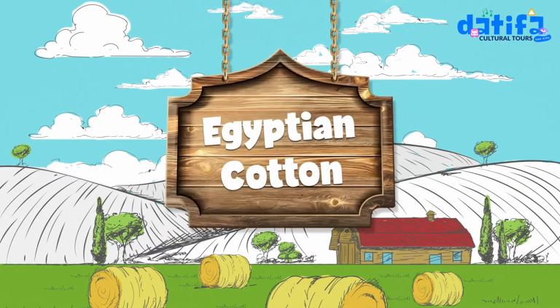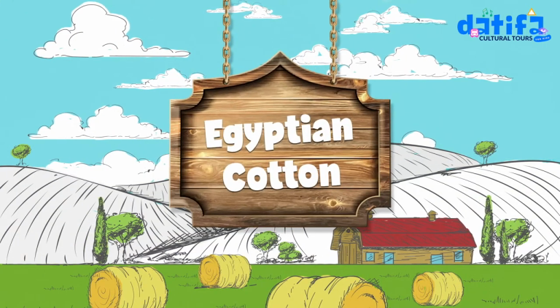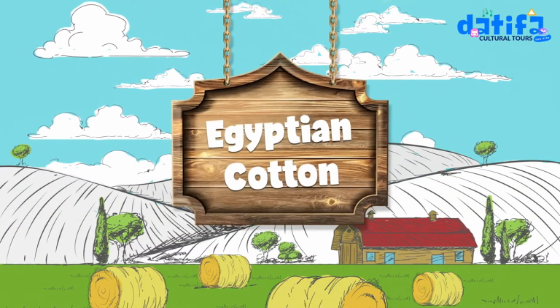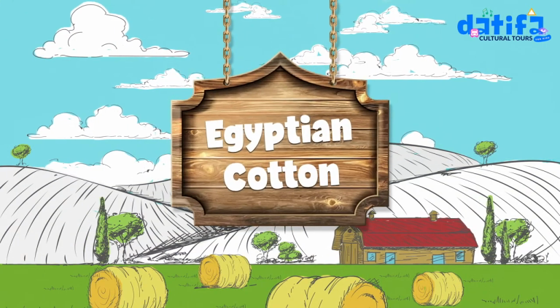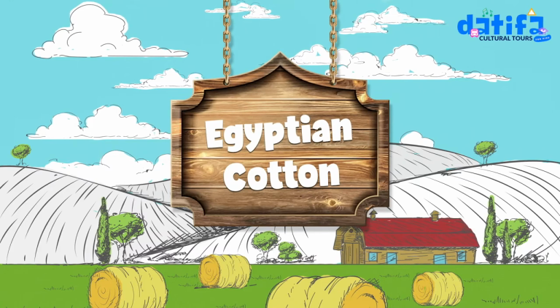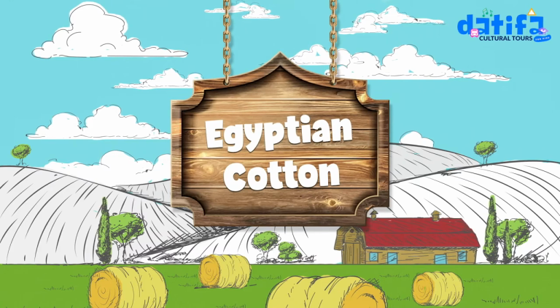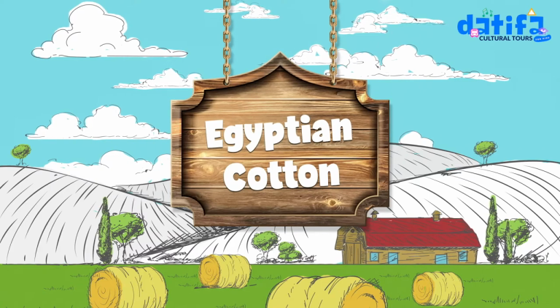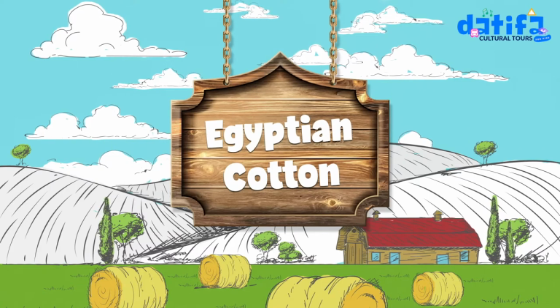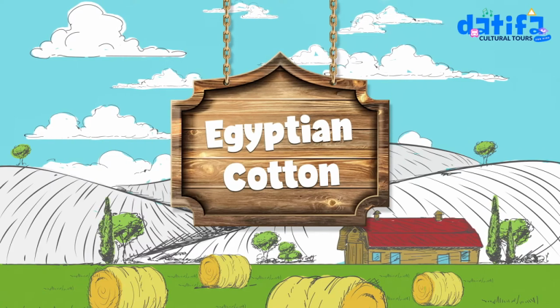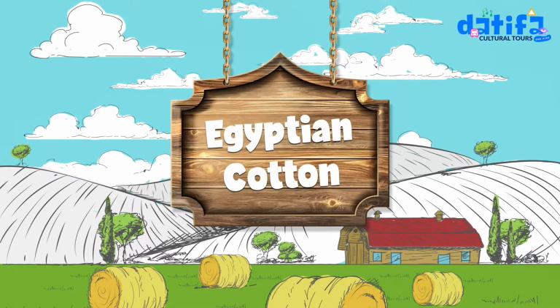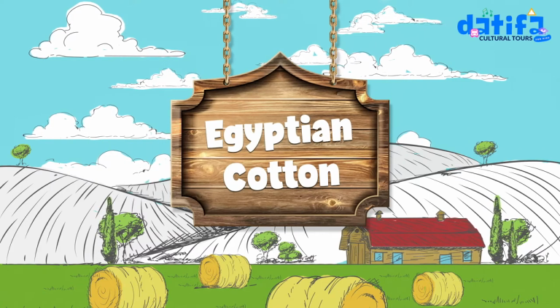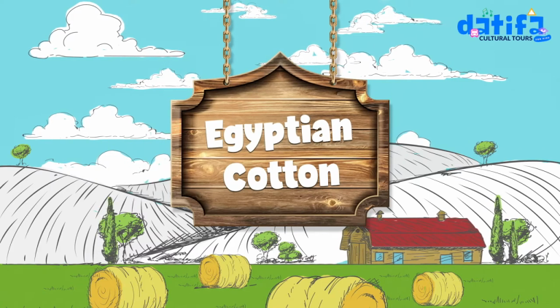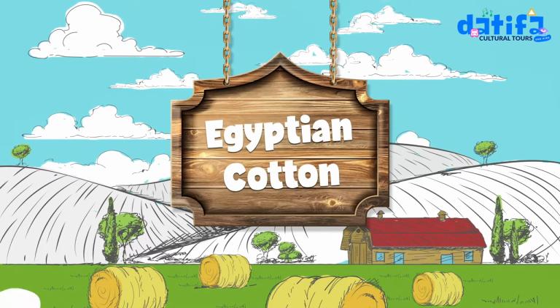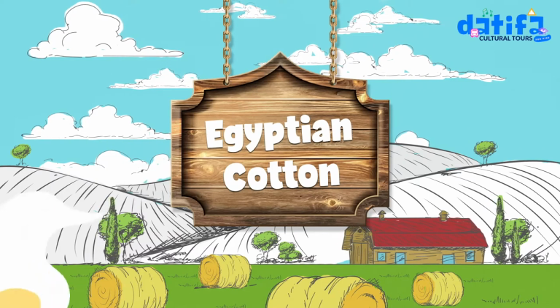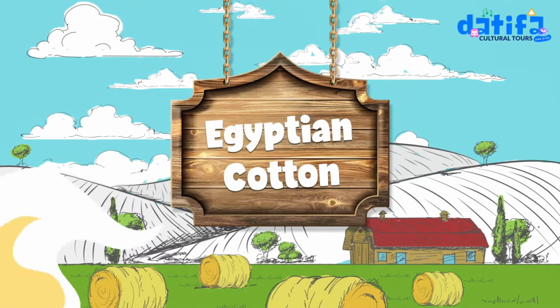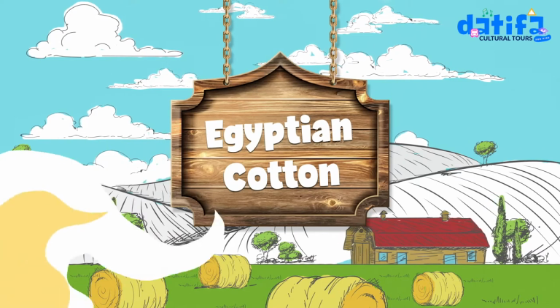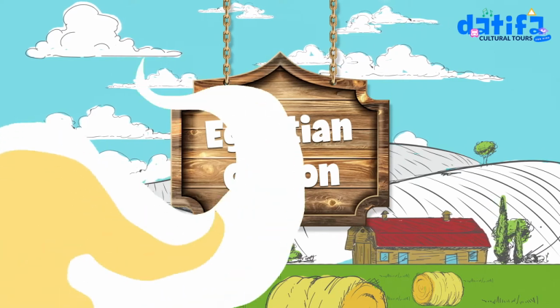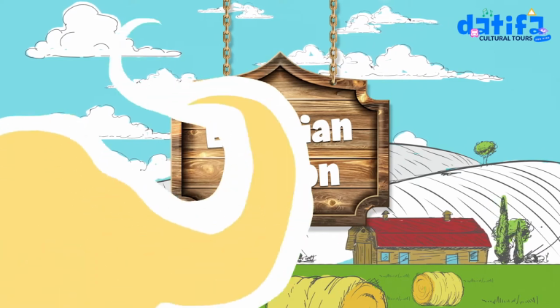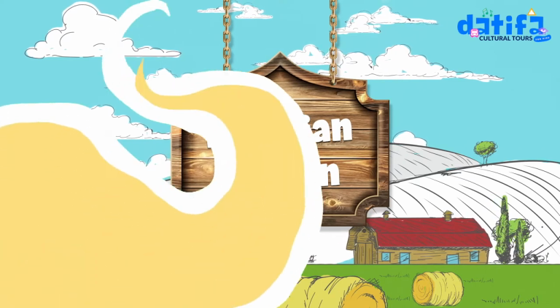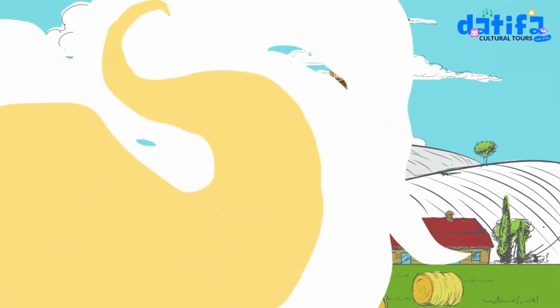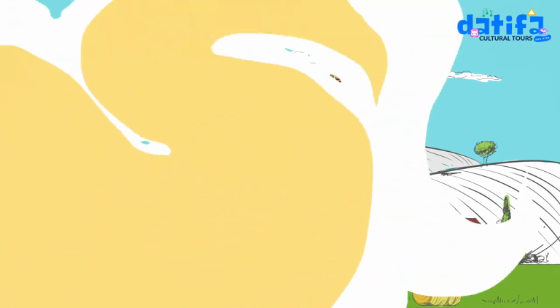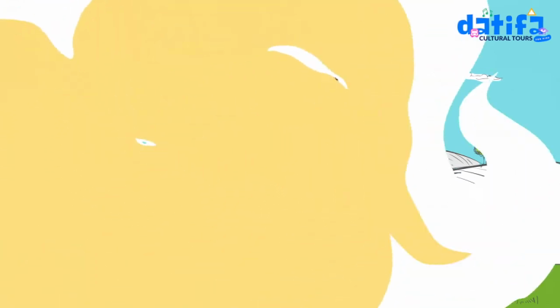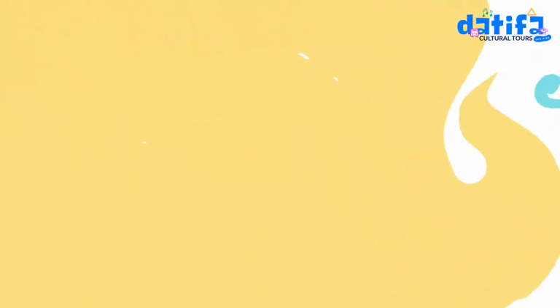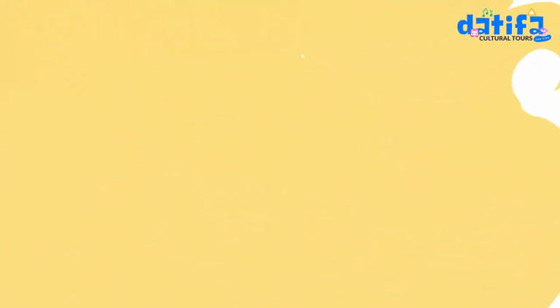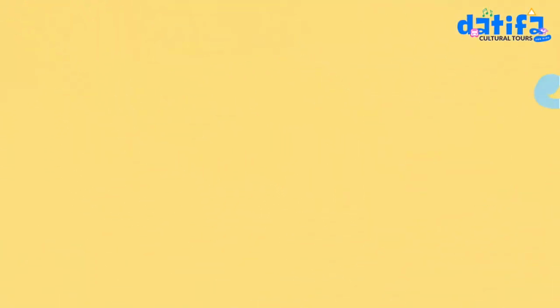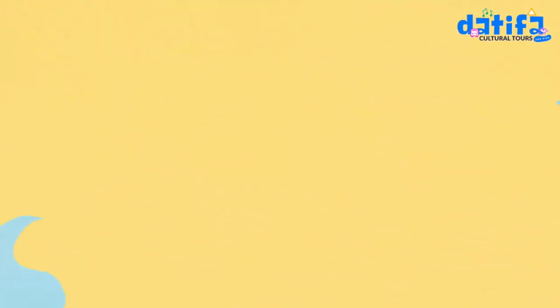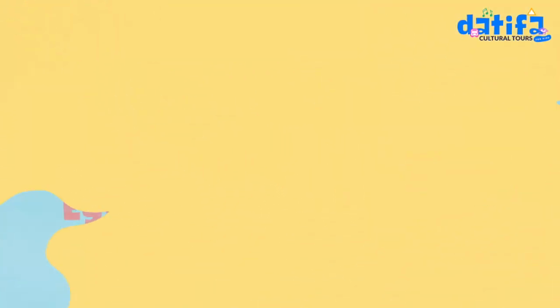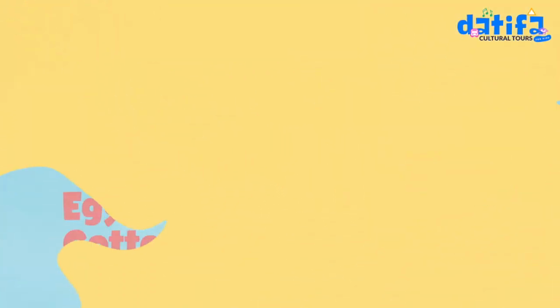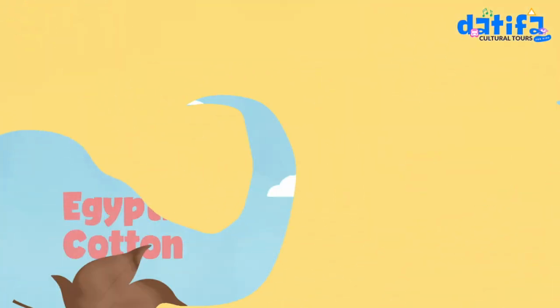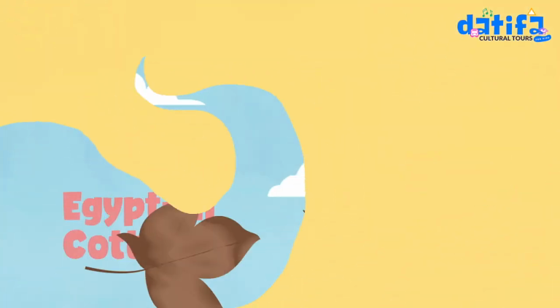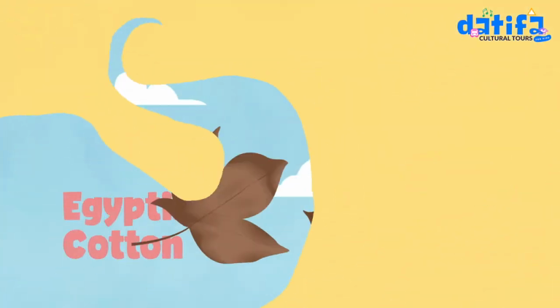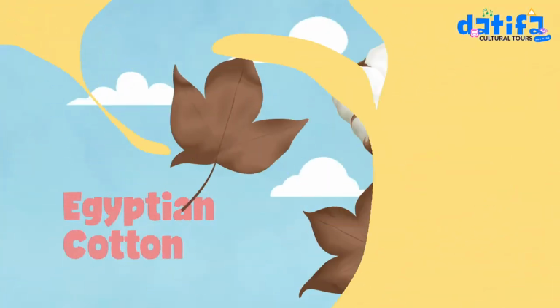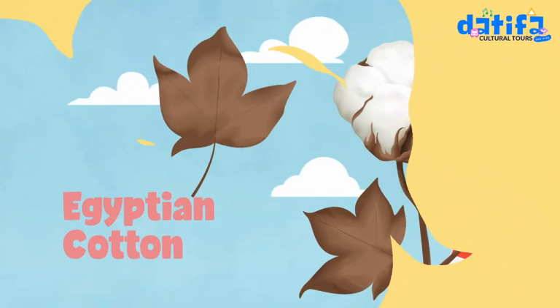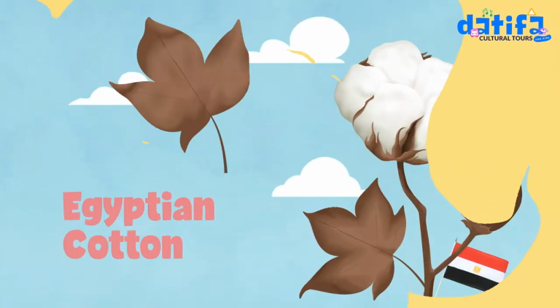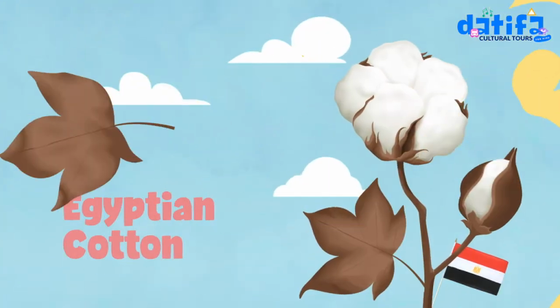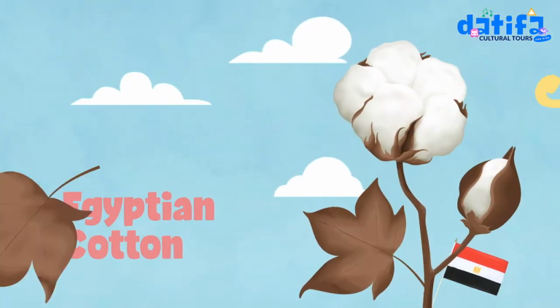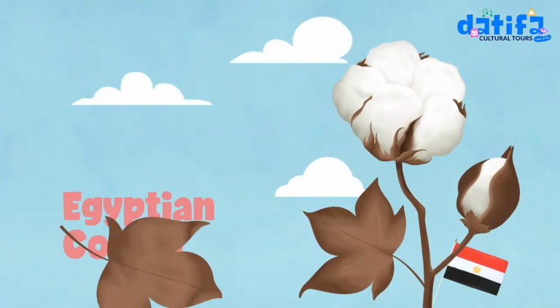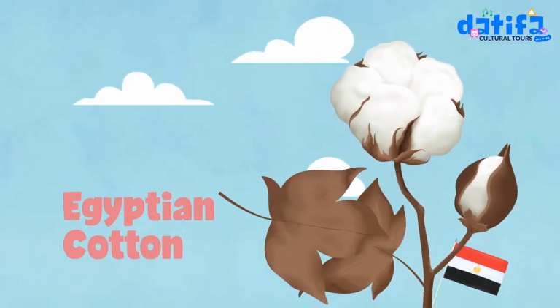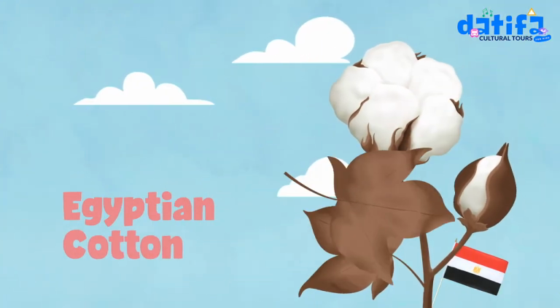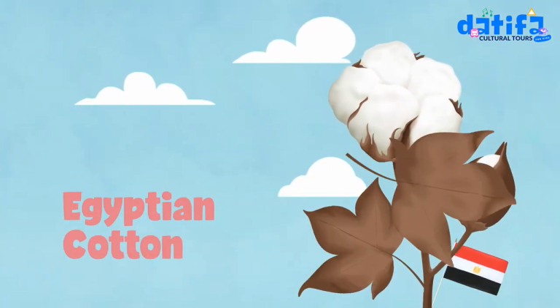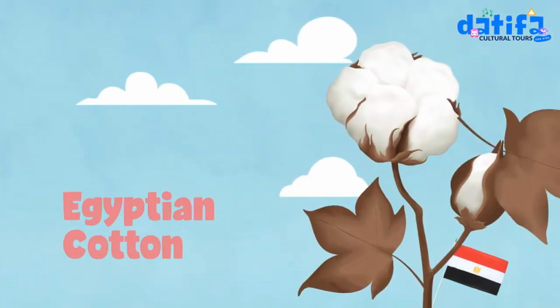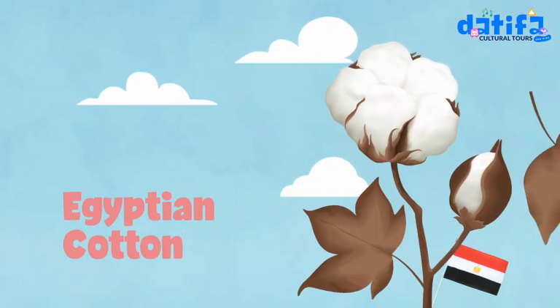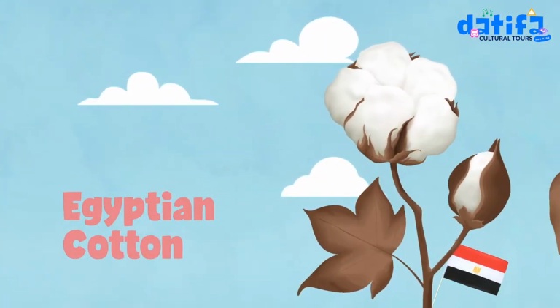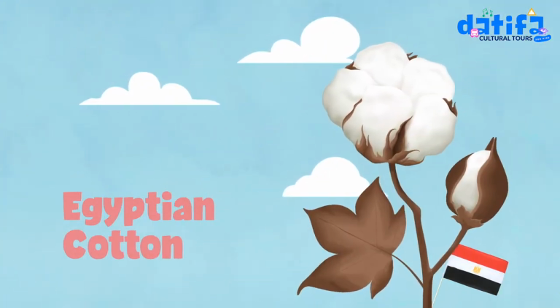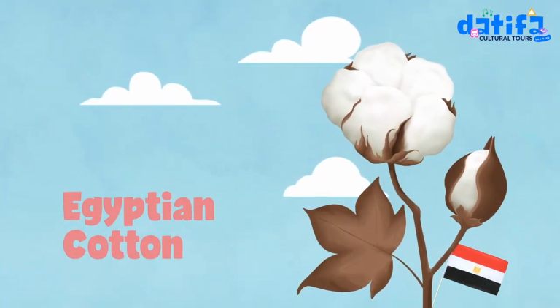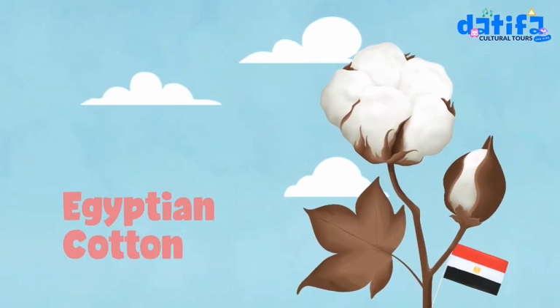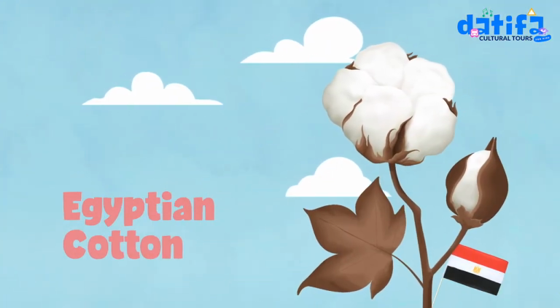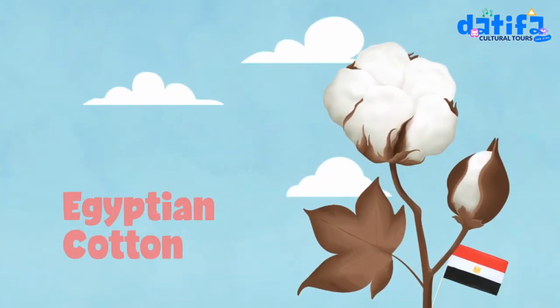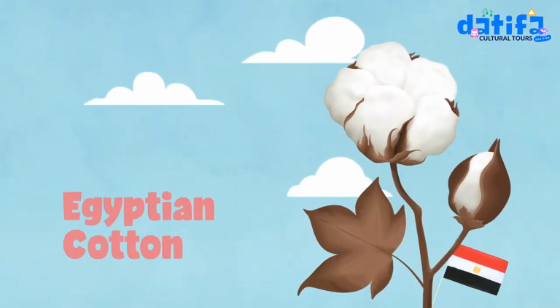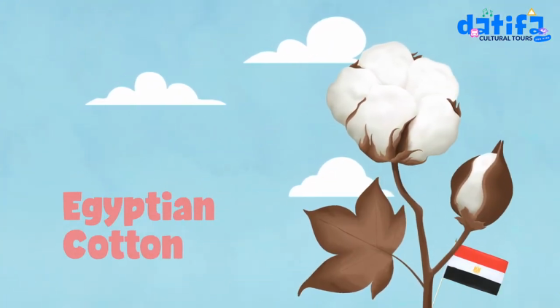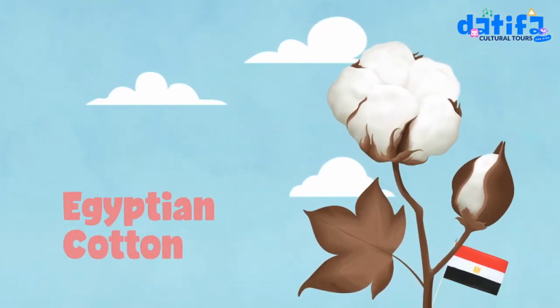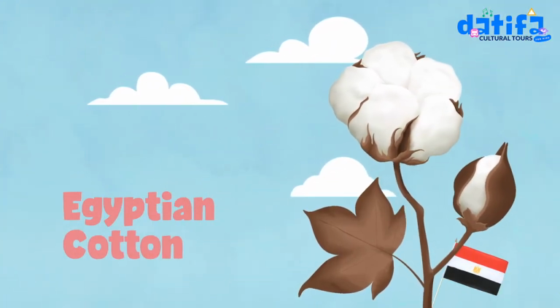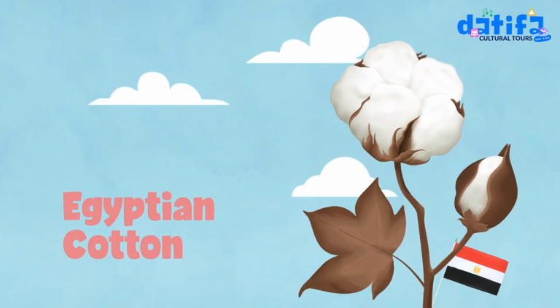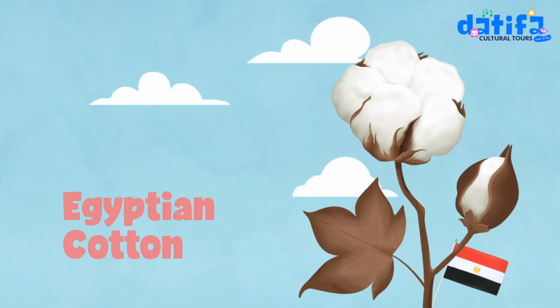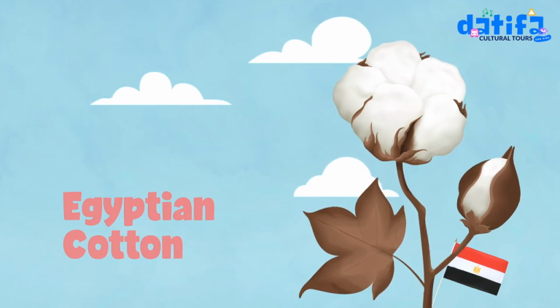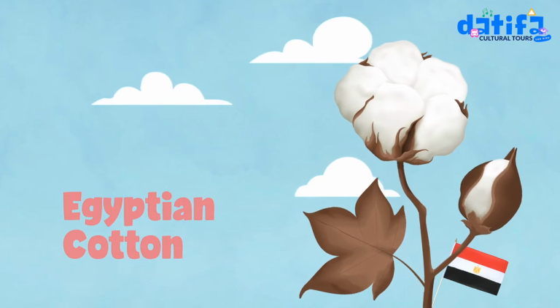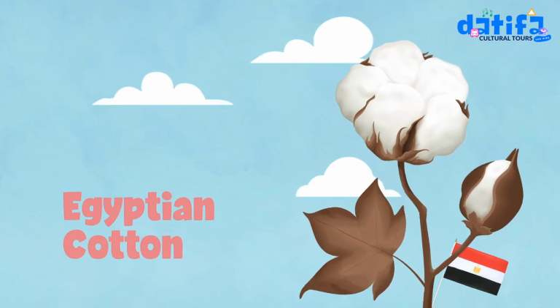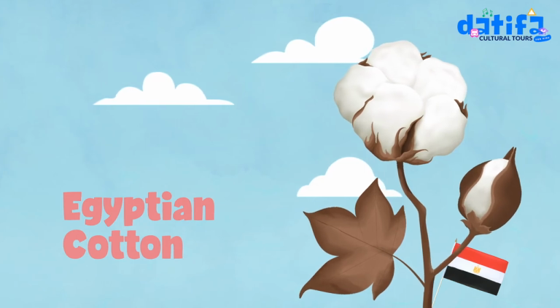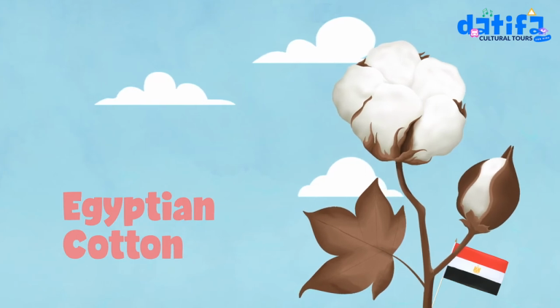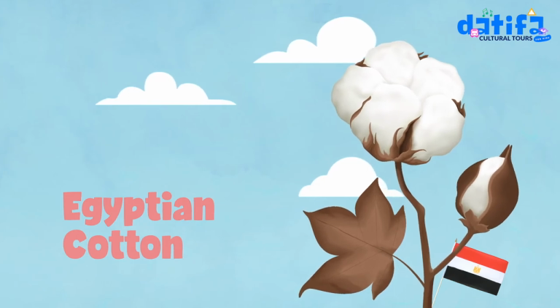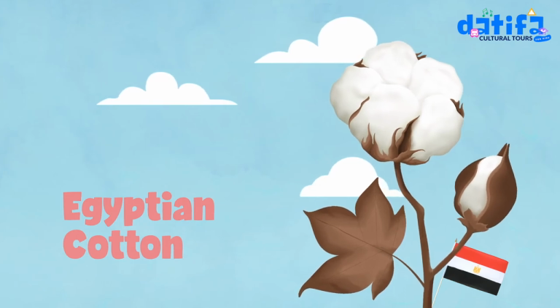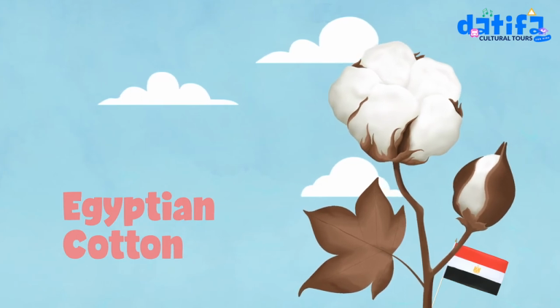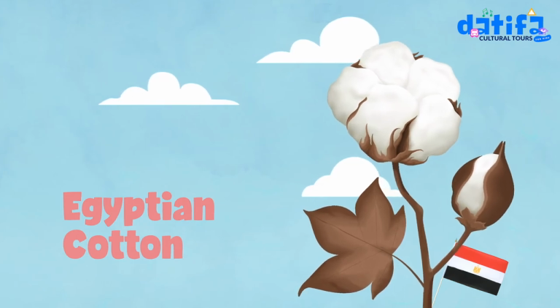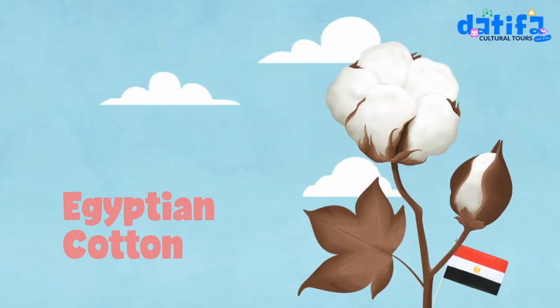What is Egyptian cotton? It's a soft fiber that grows with its seeds.